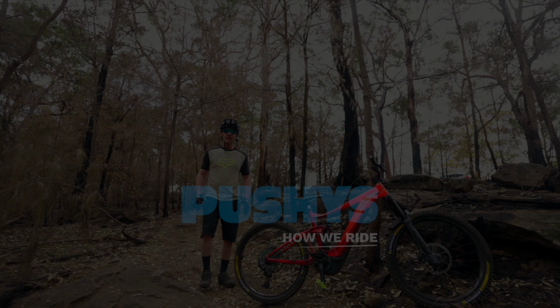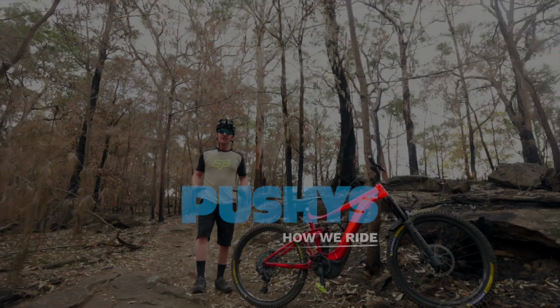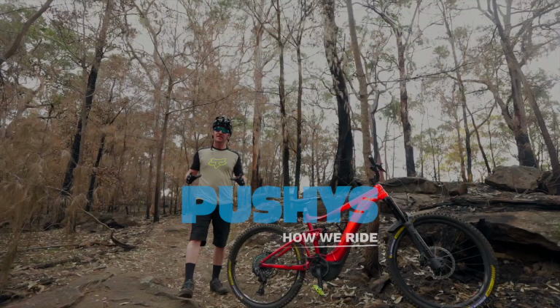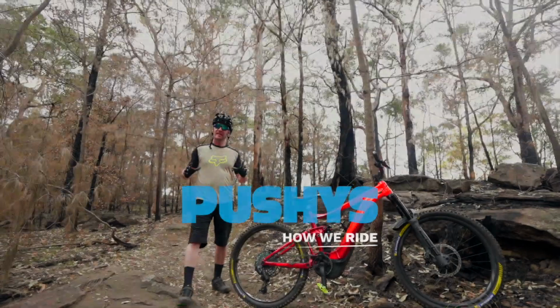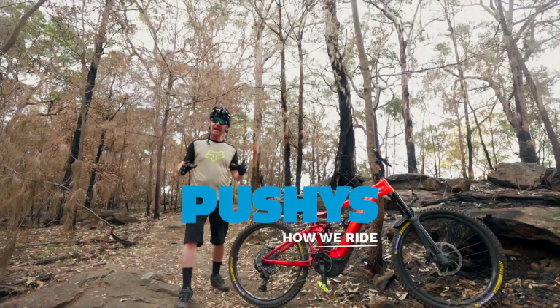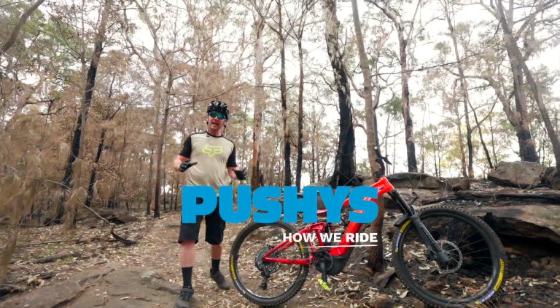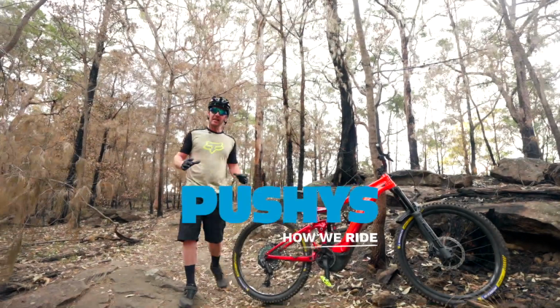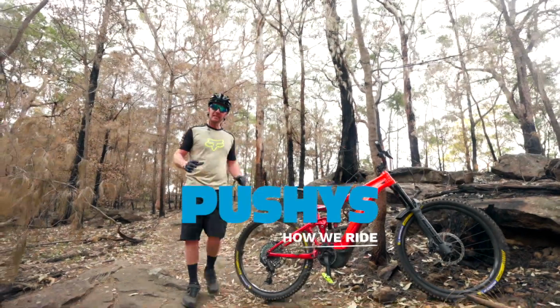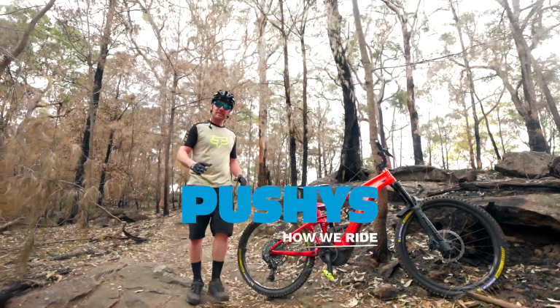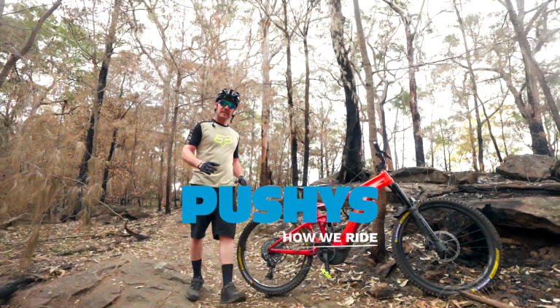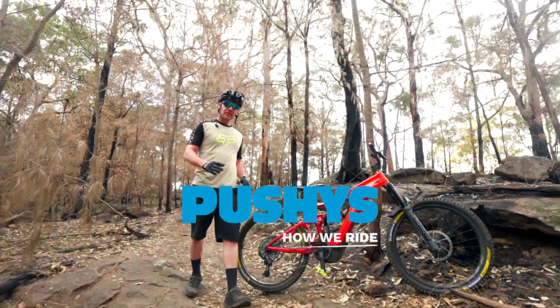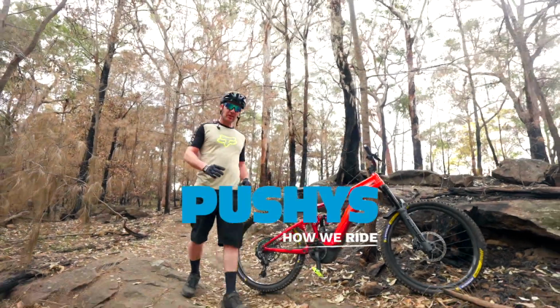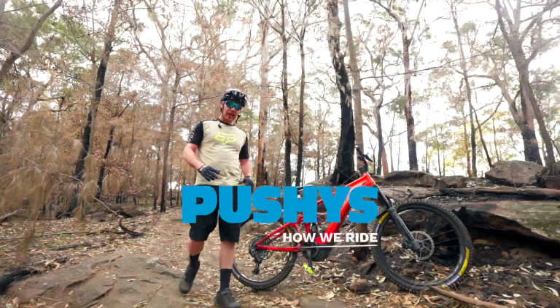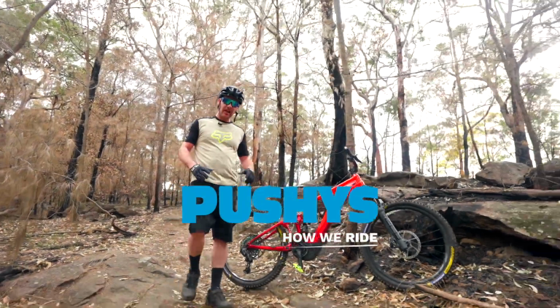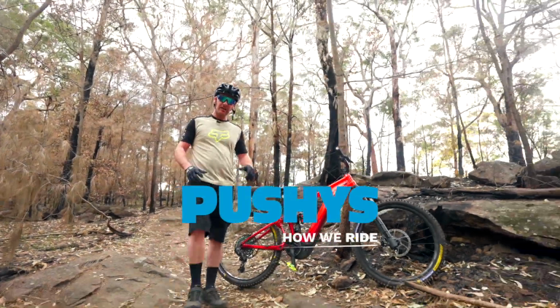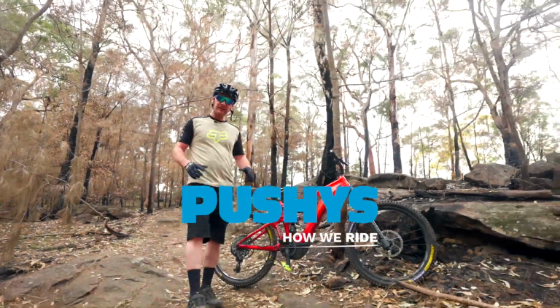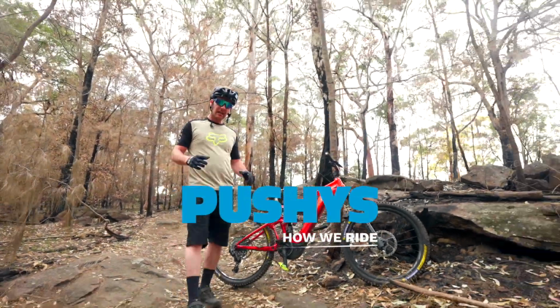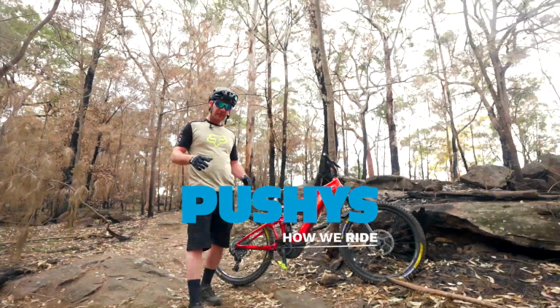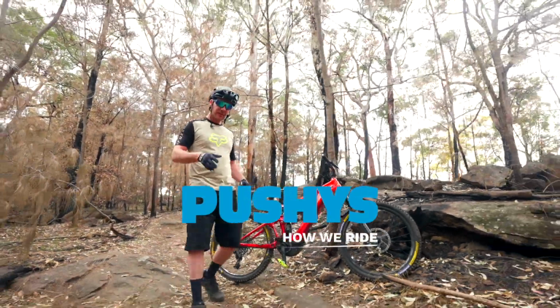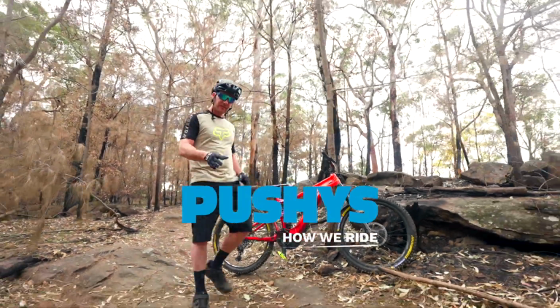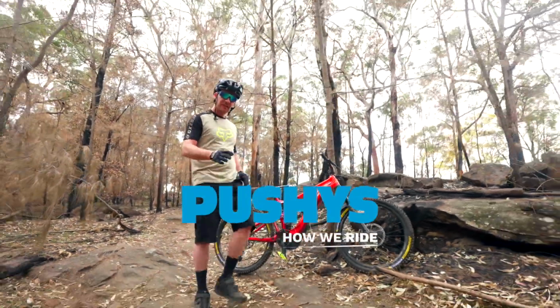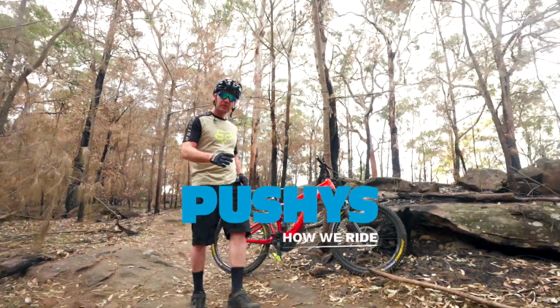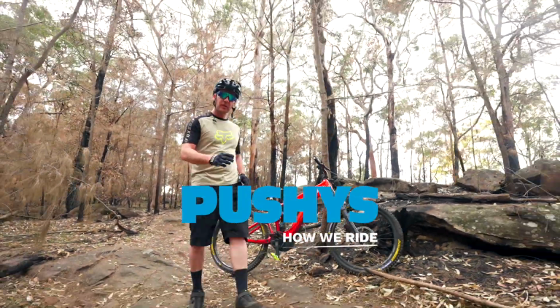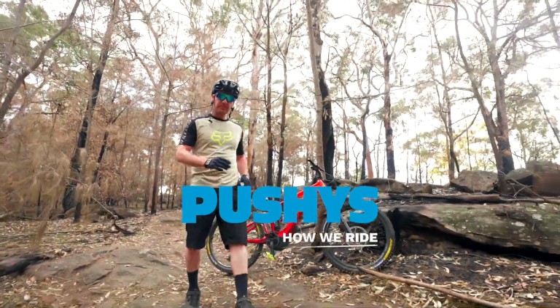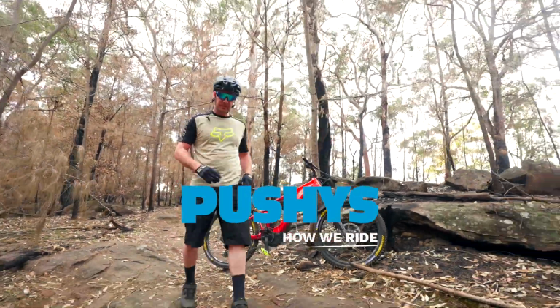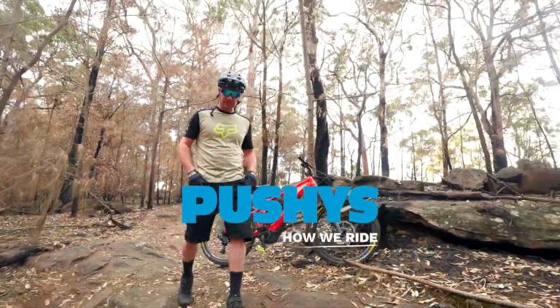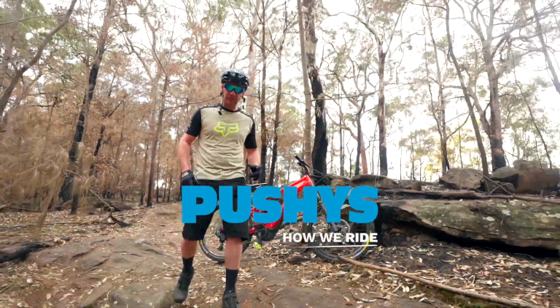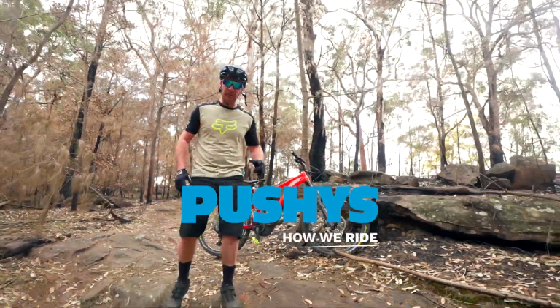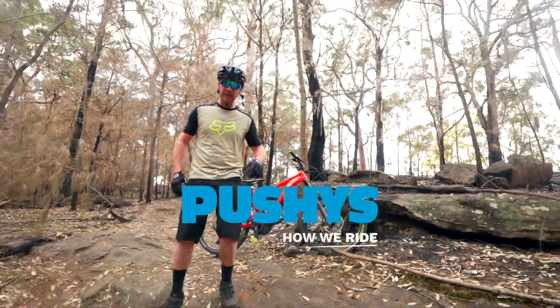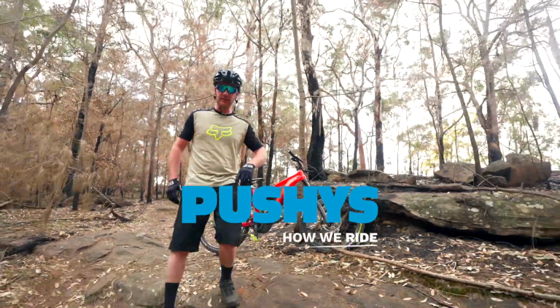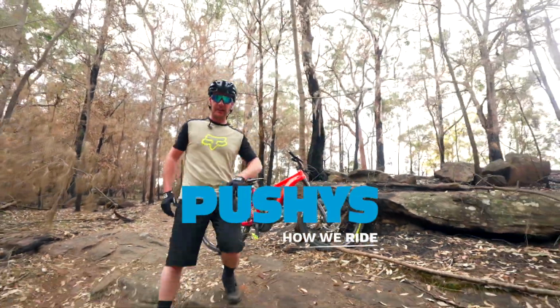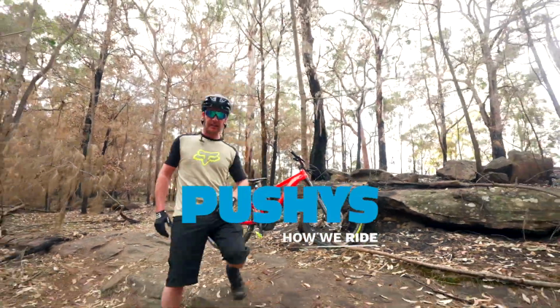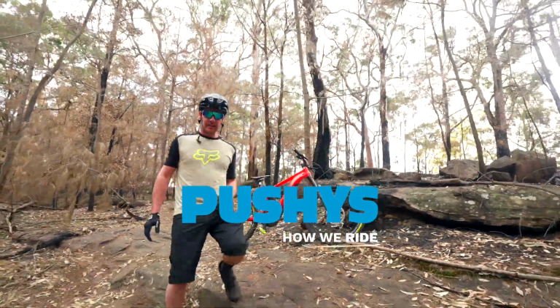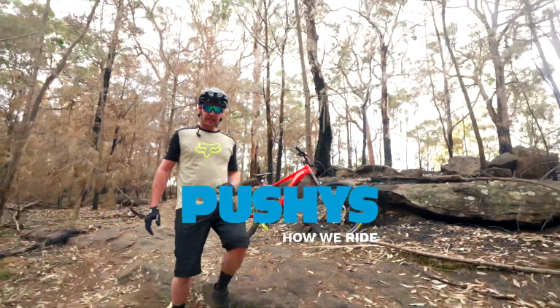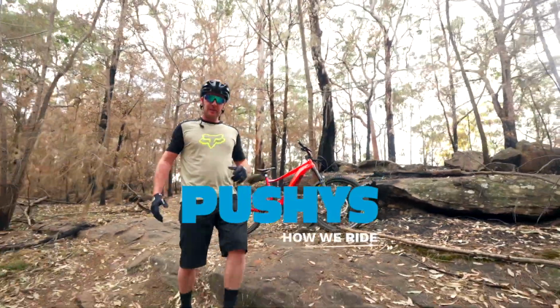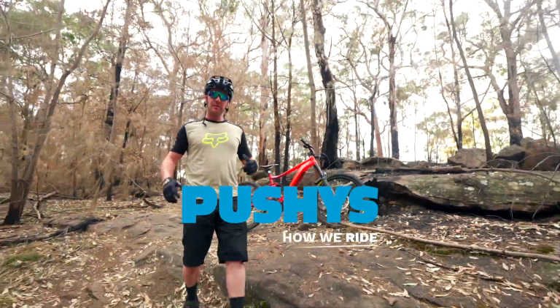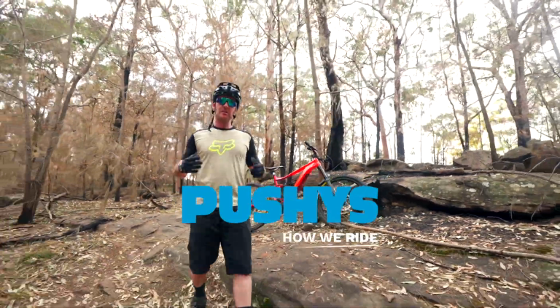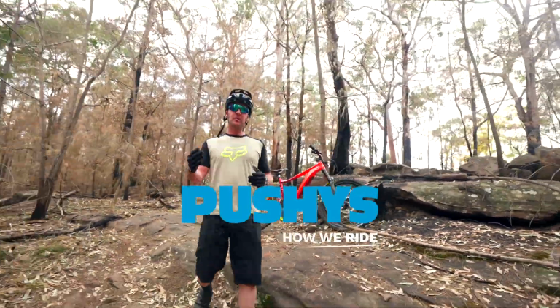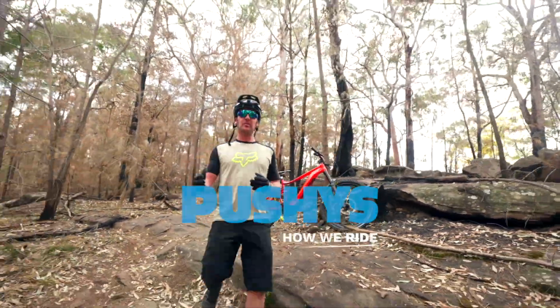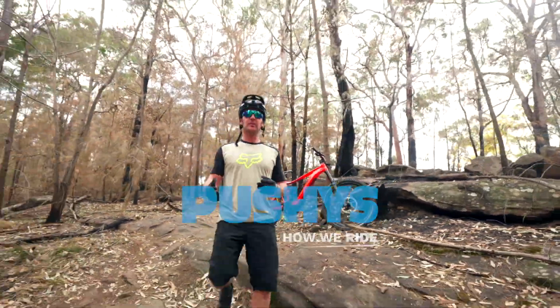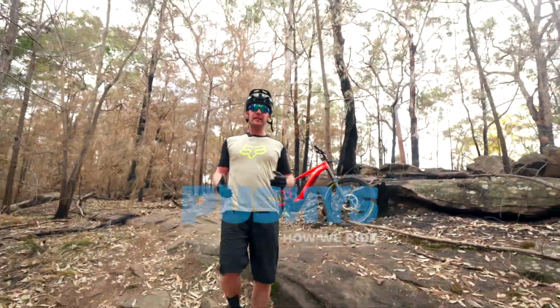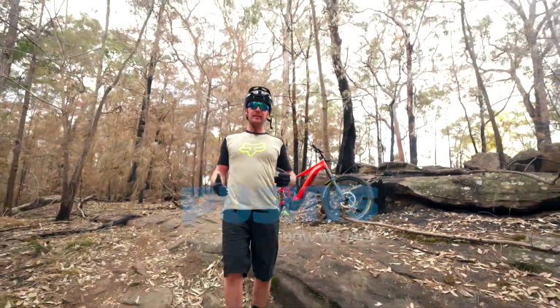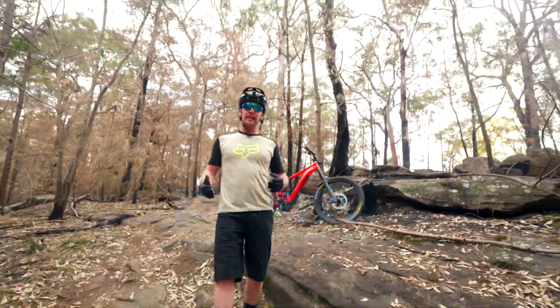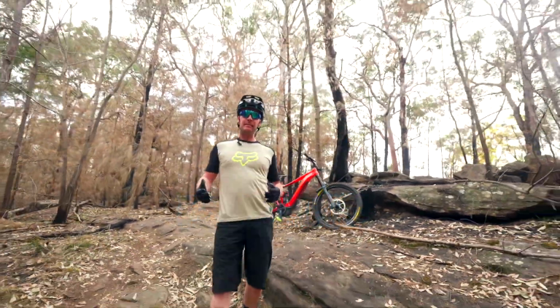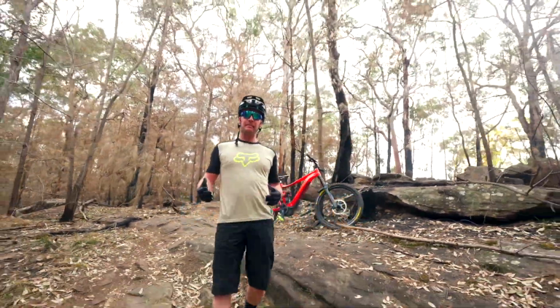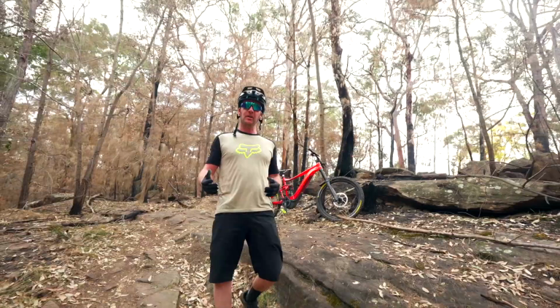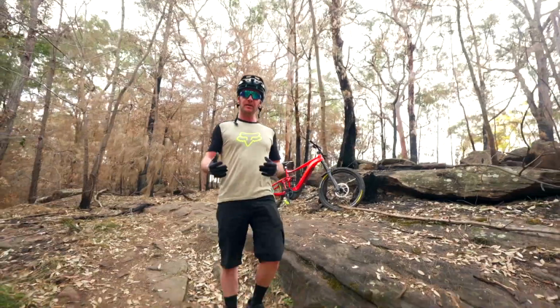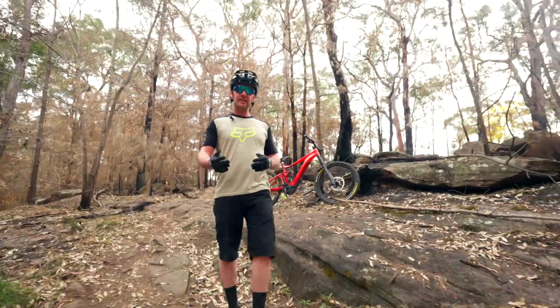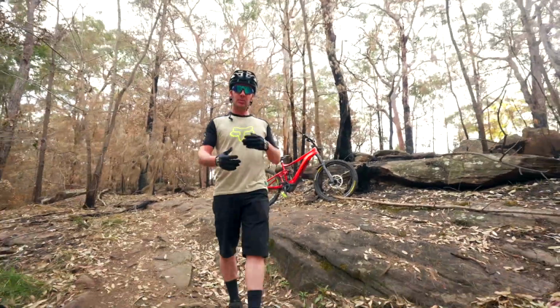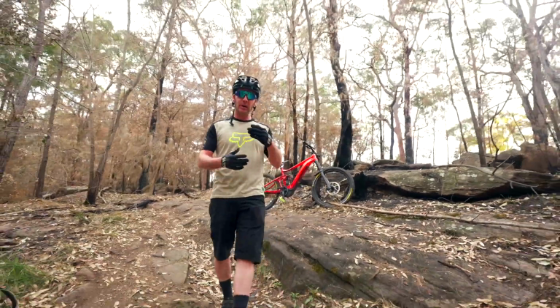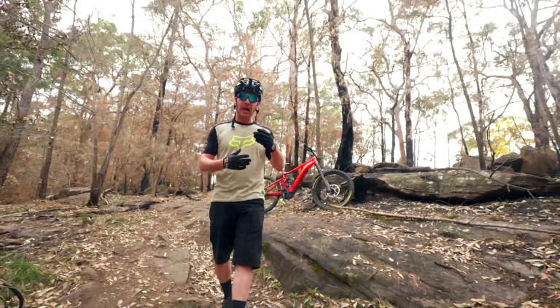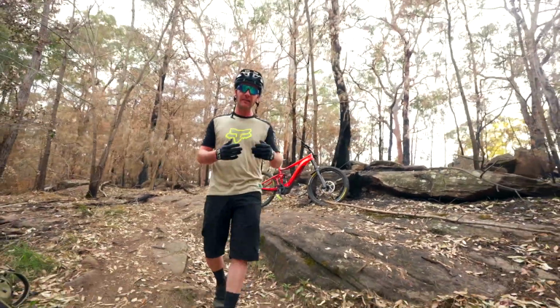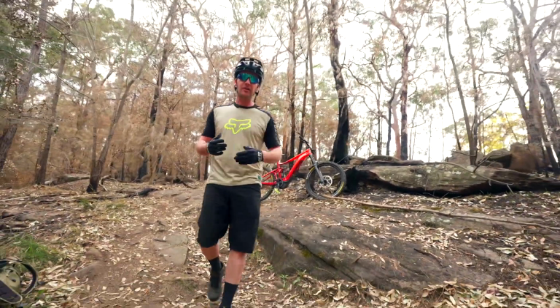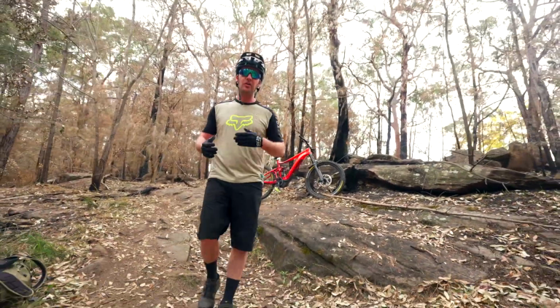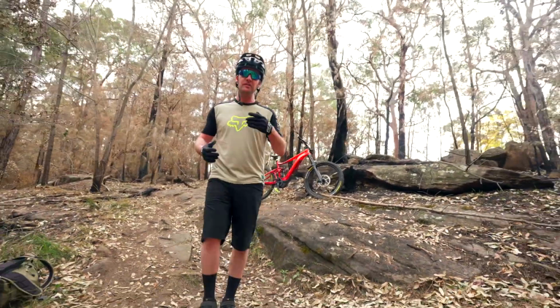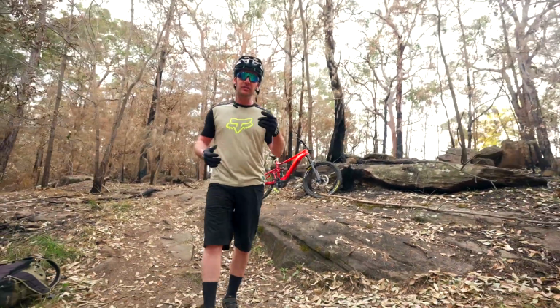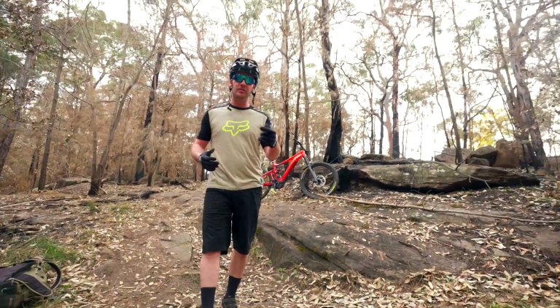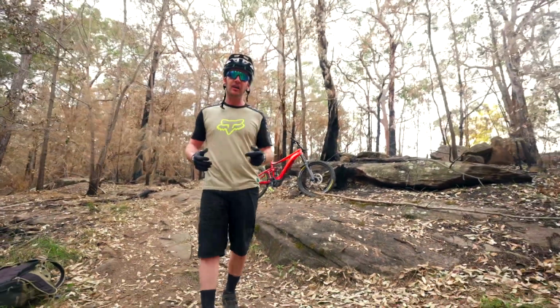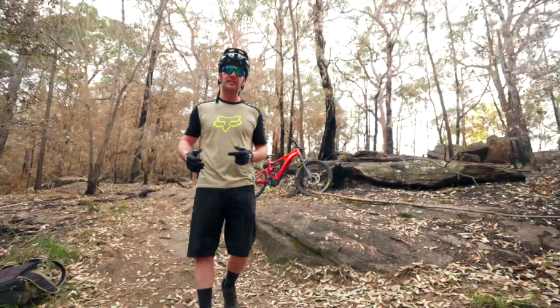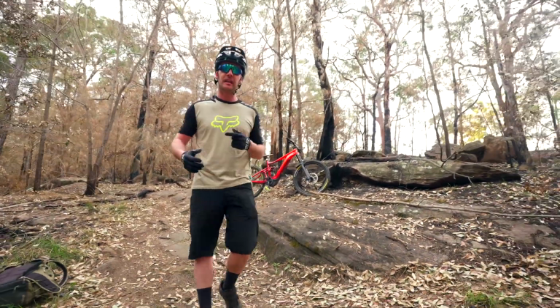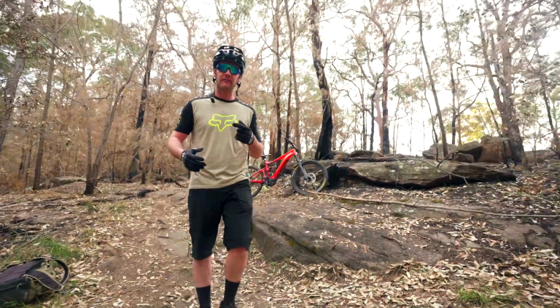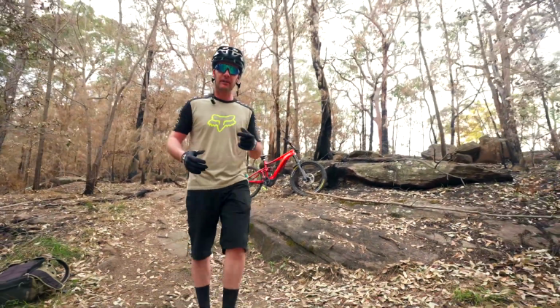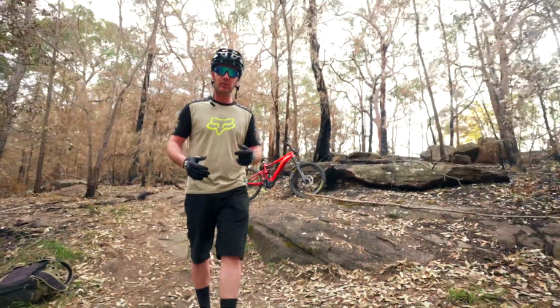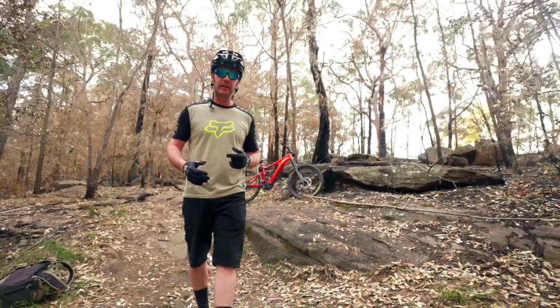So today I'm going to teach you how to navigate technical uphills on your e-bike. The most important thing to keep in mind is you want to have constant drive to that rear wheel.